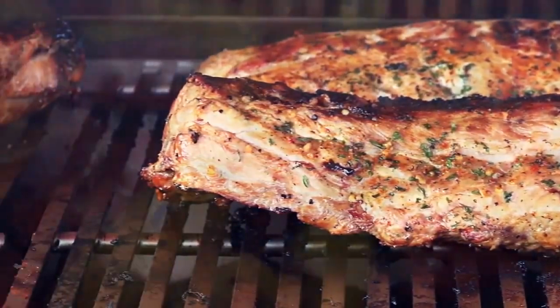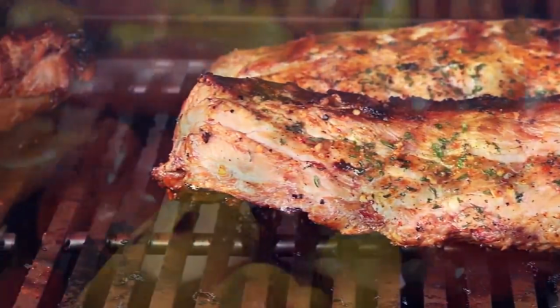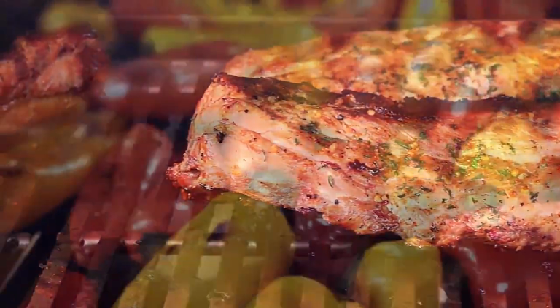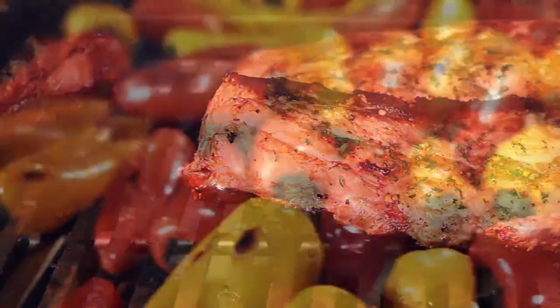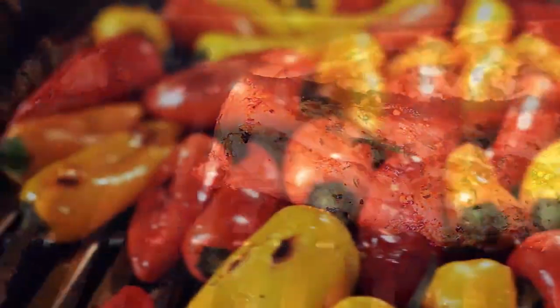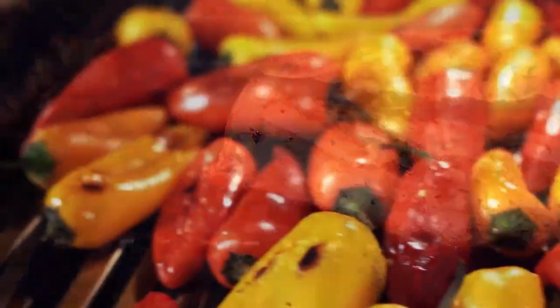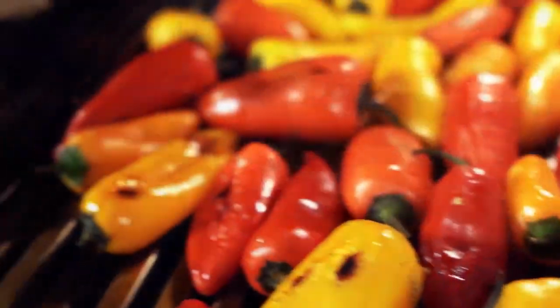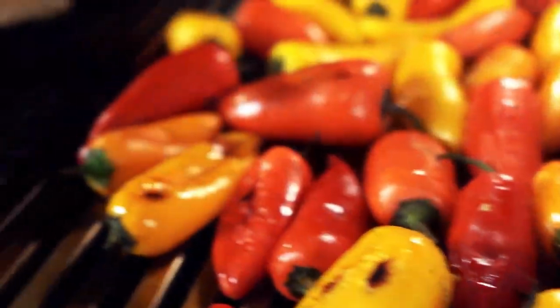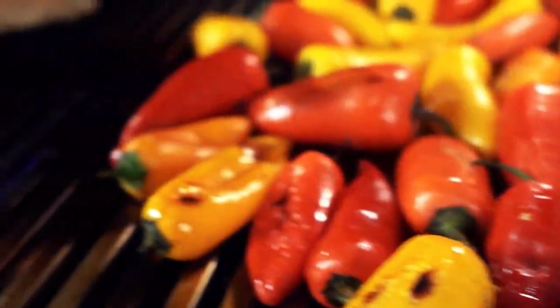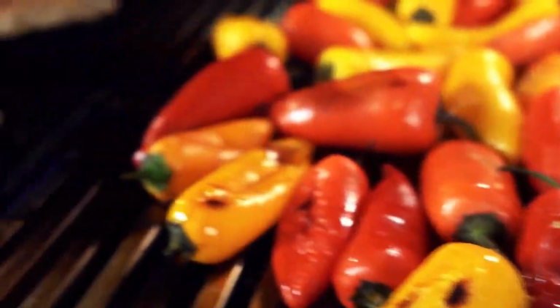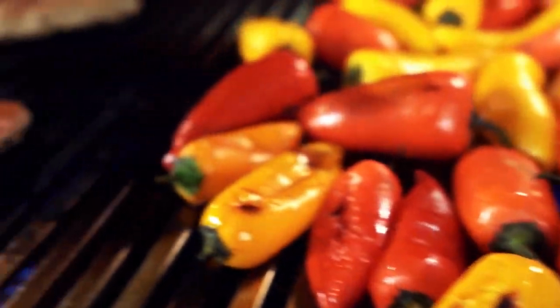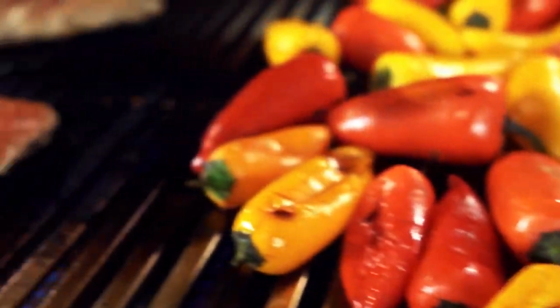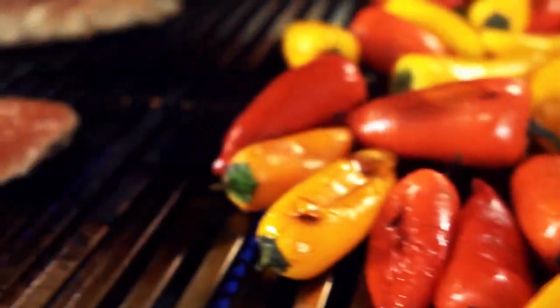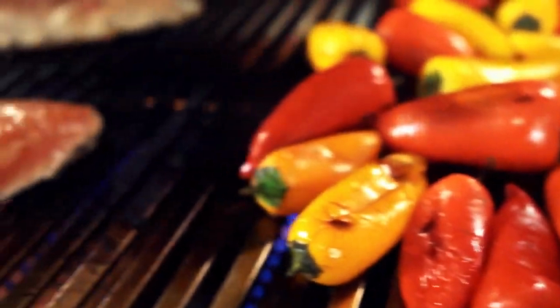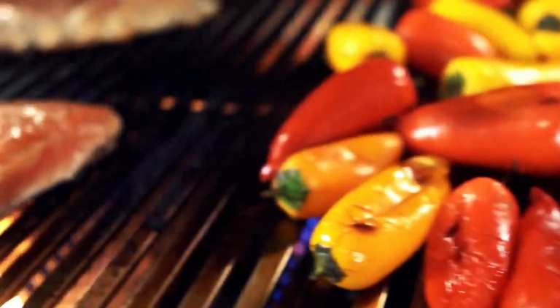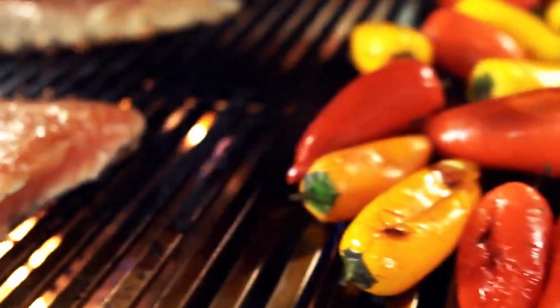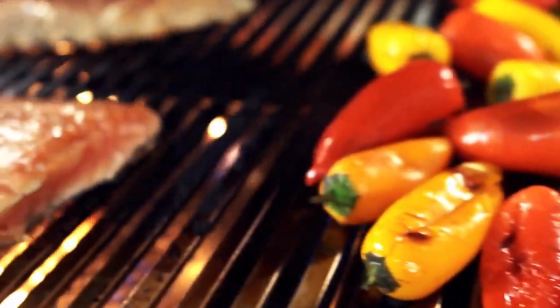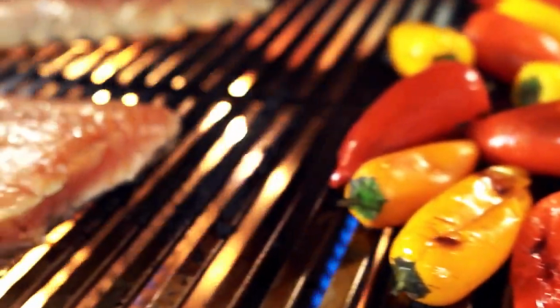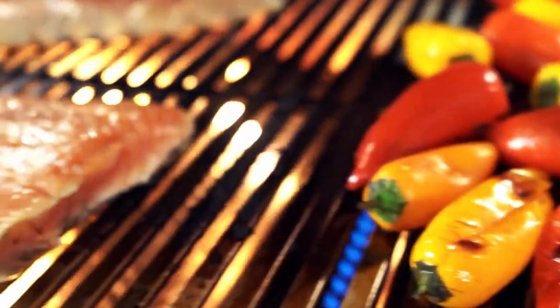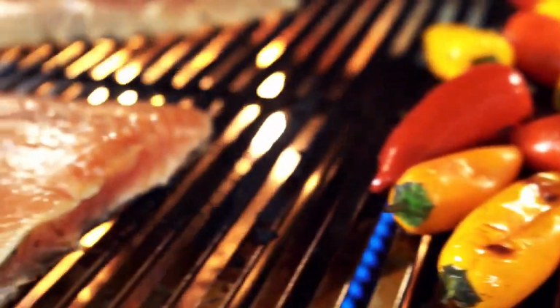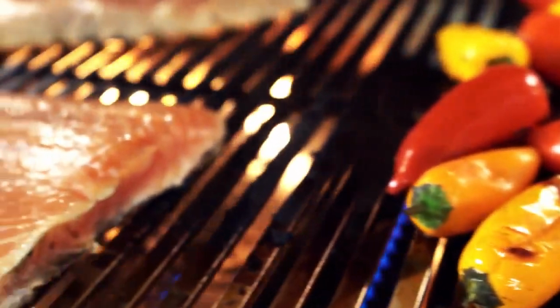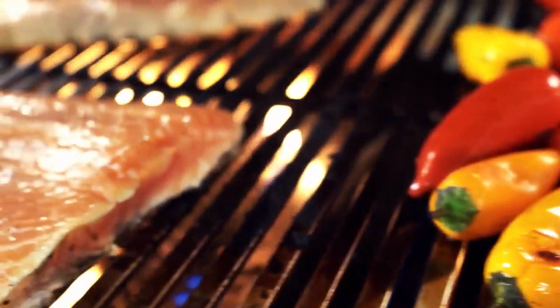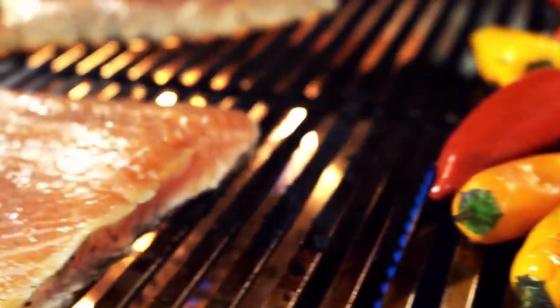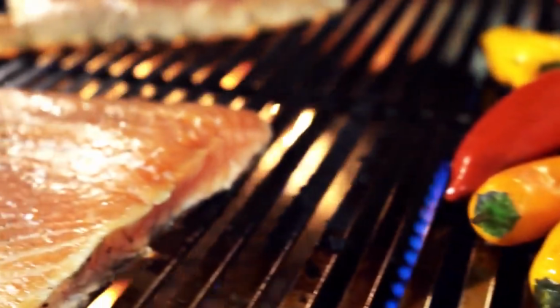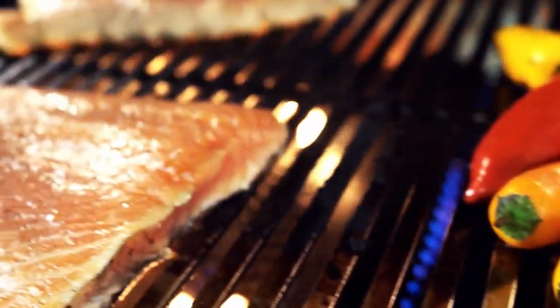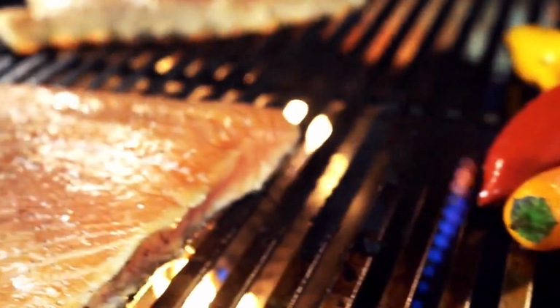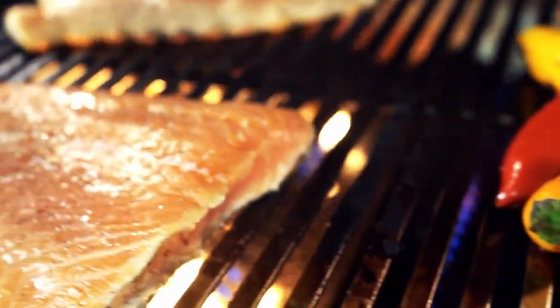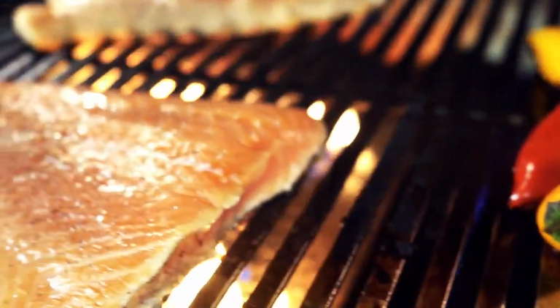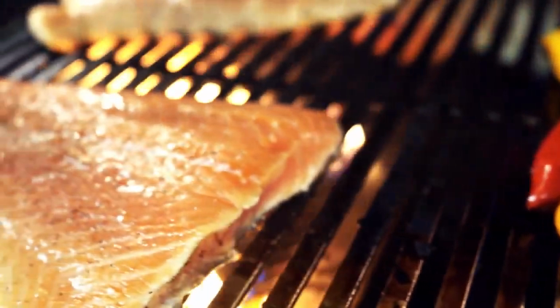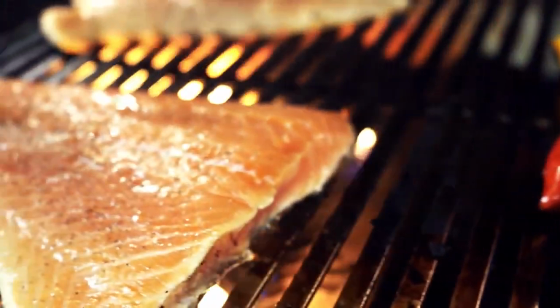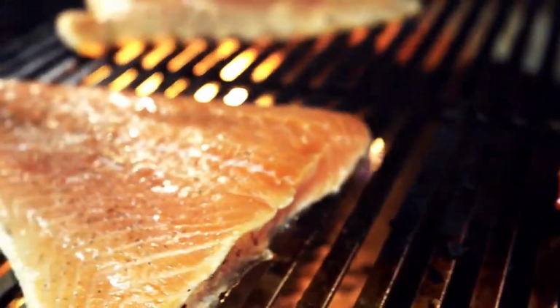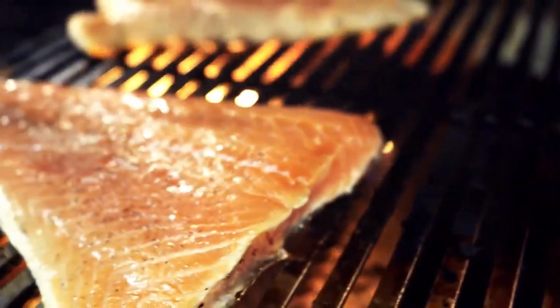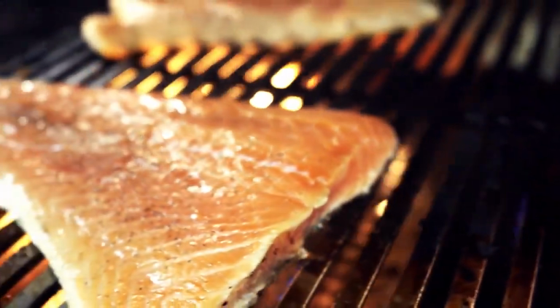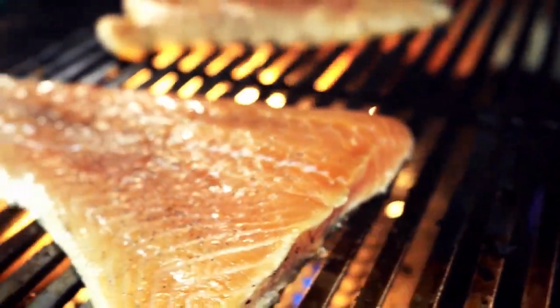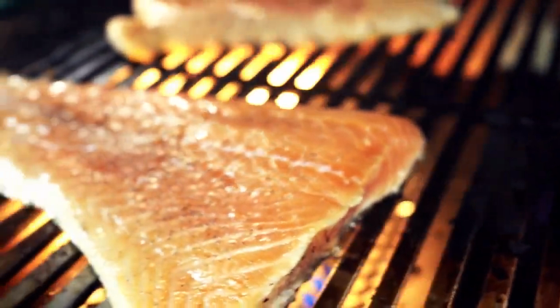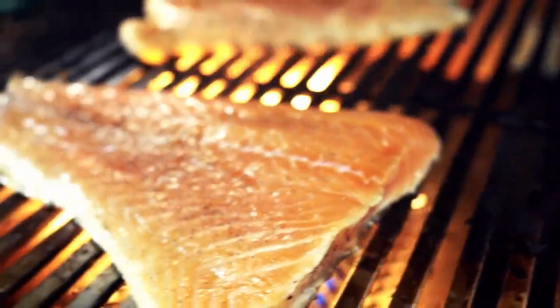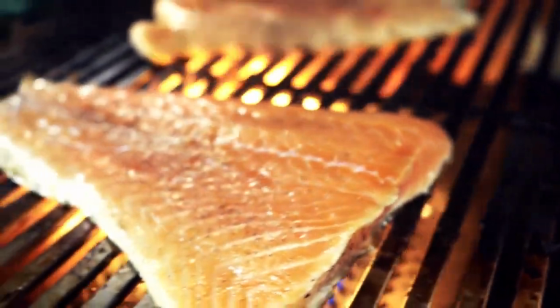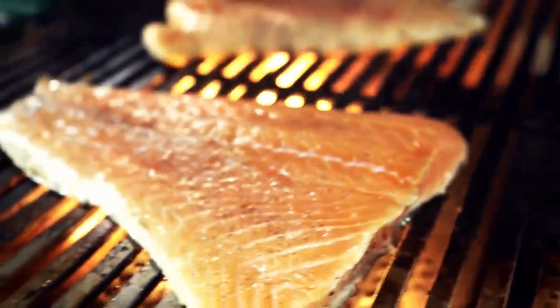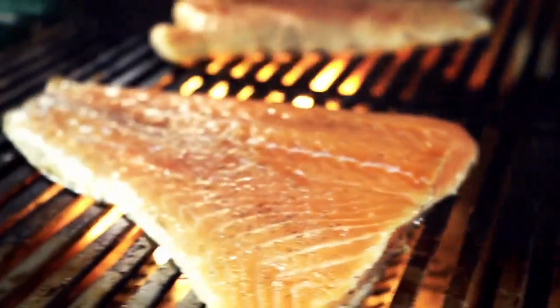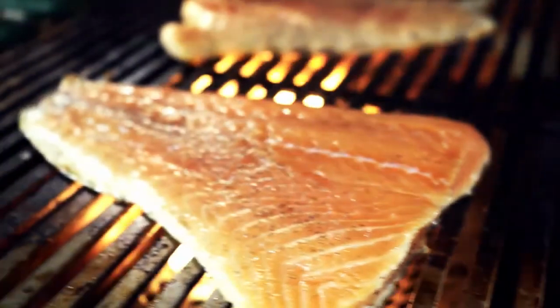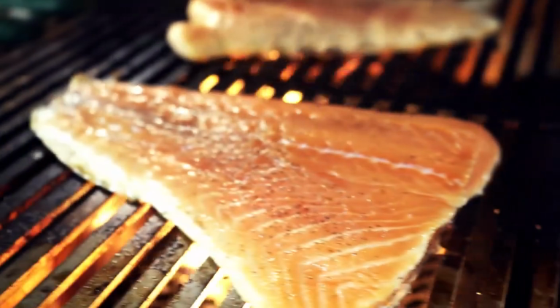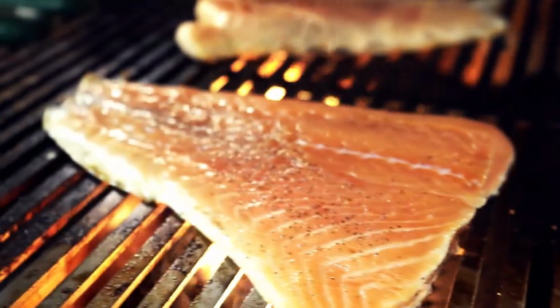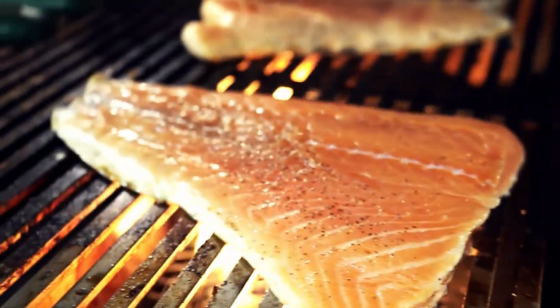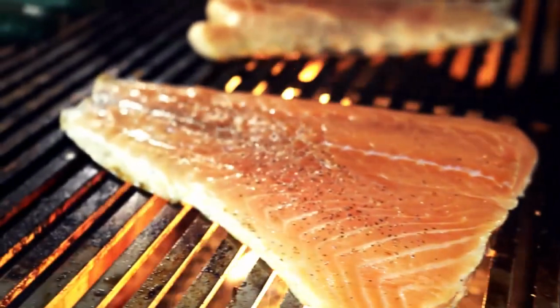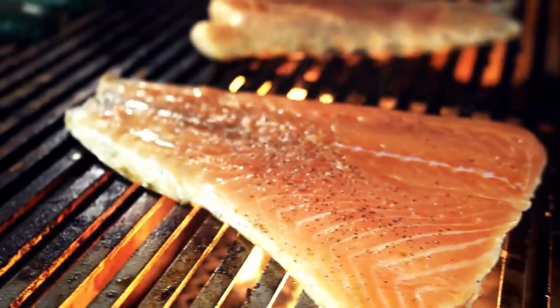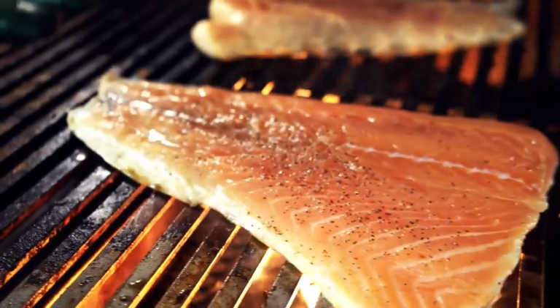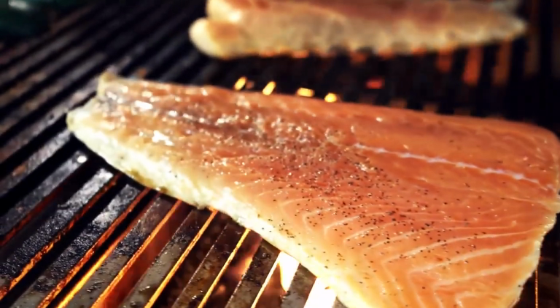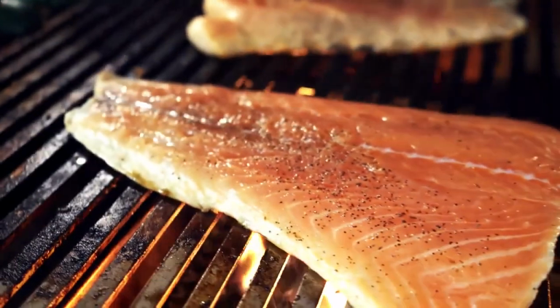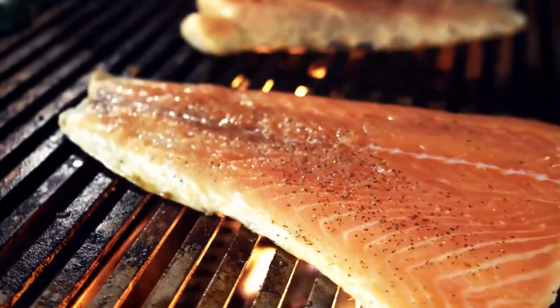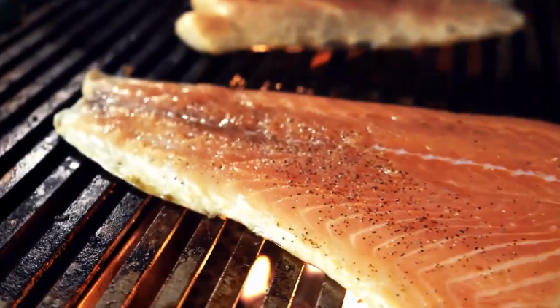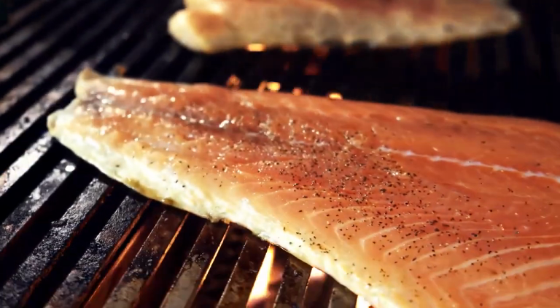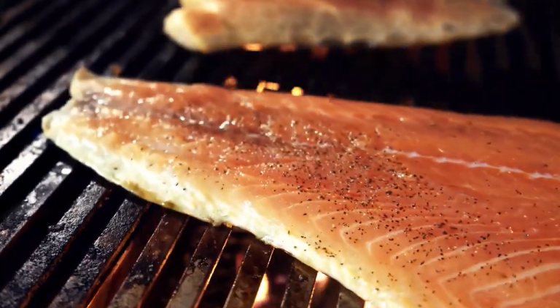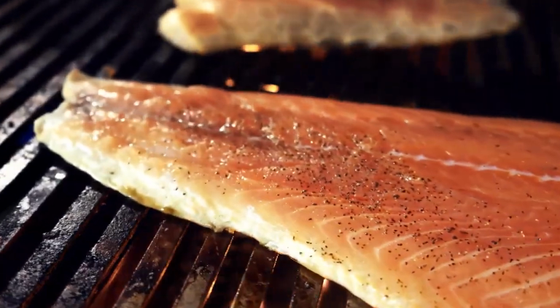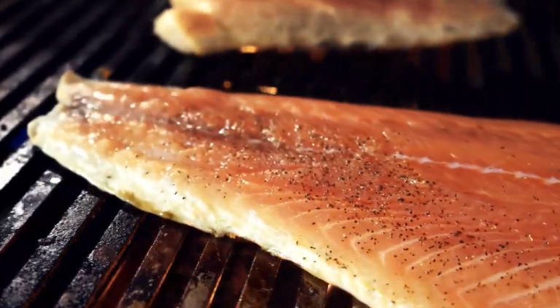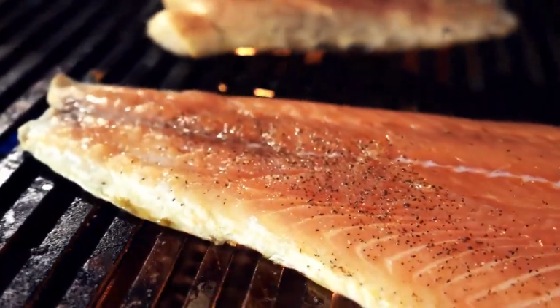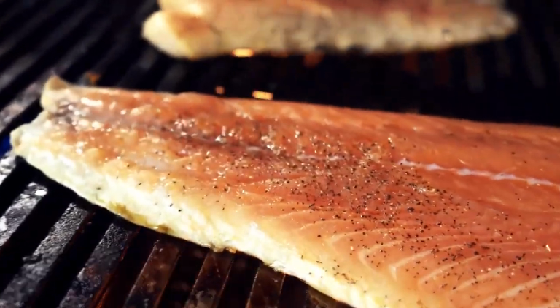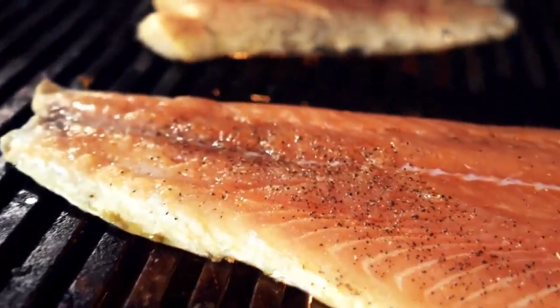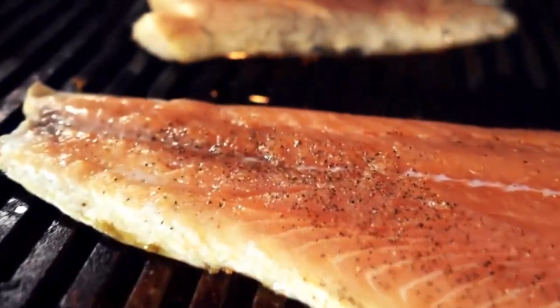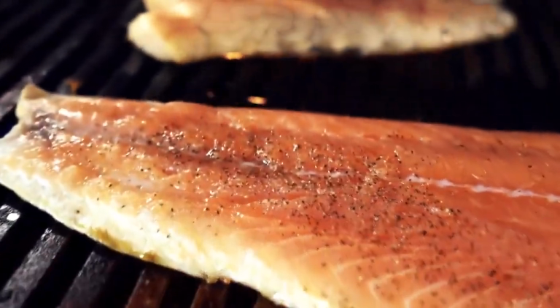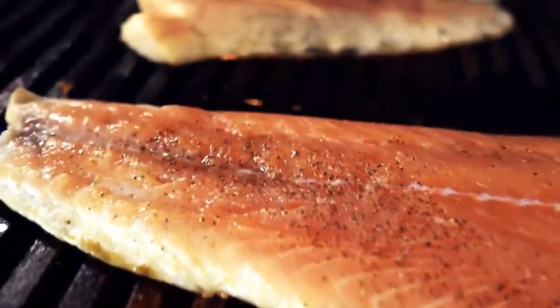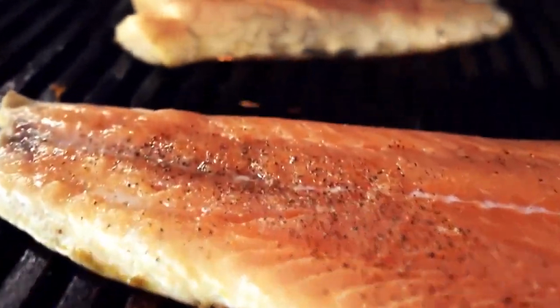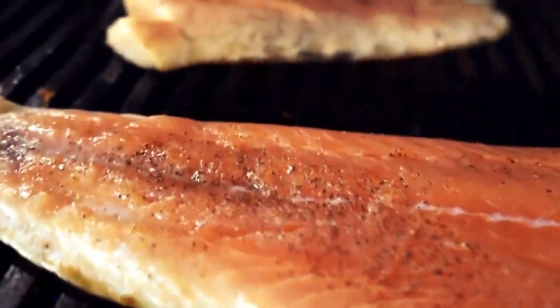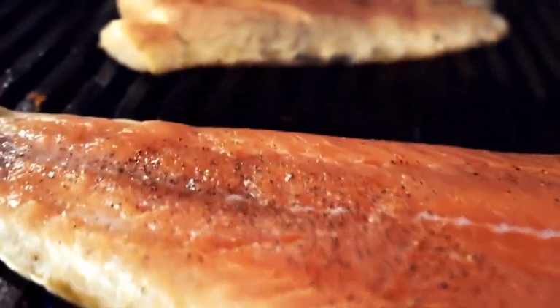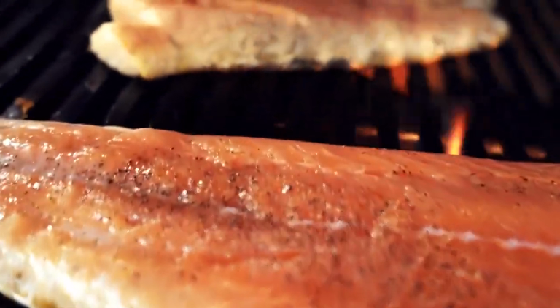The Diamond Sear cooking grids promote optimal heat transfer to the food, which helps with faster cooking times.